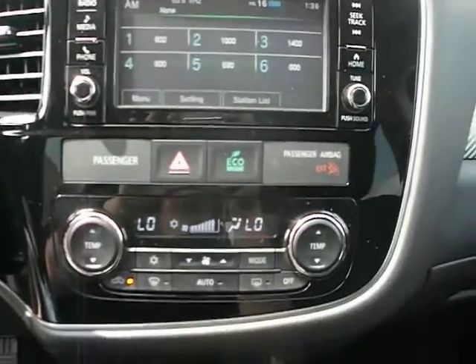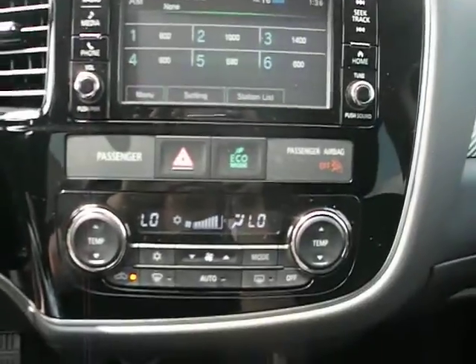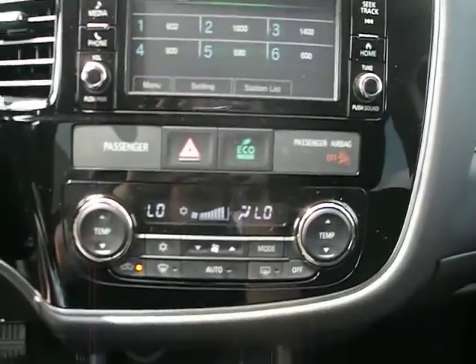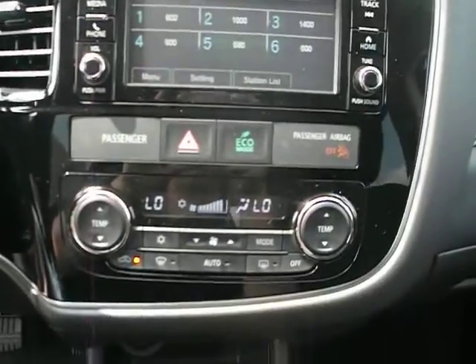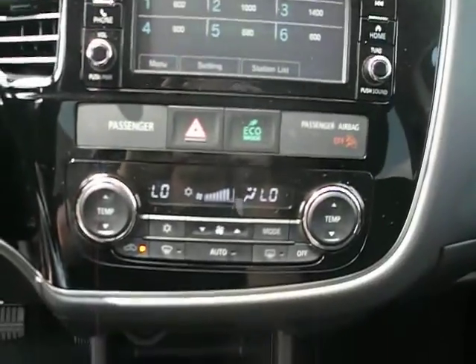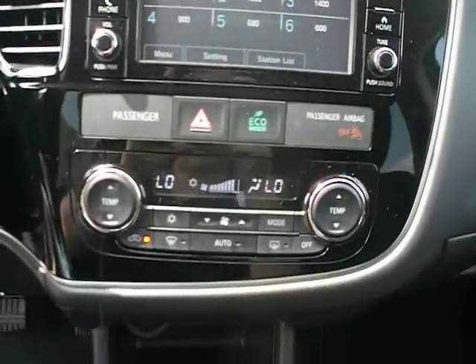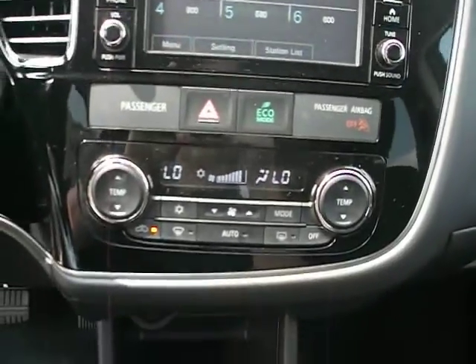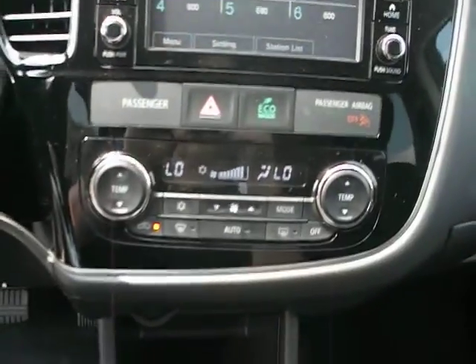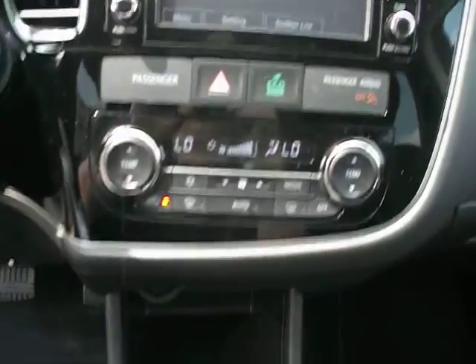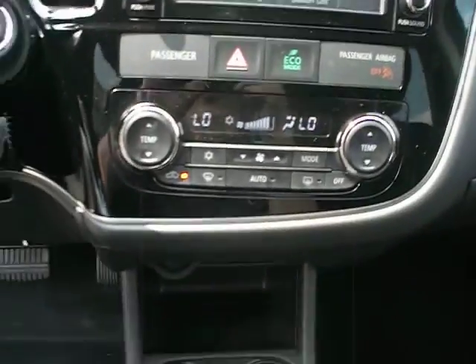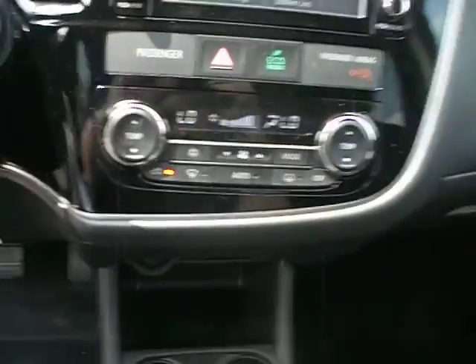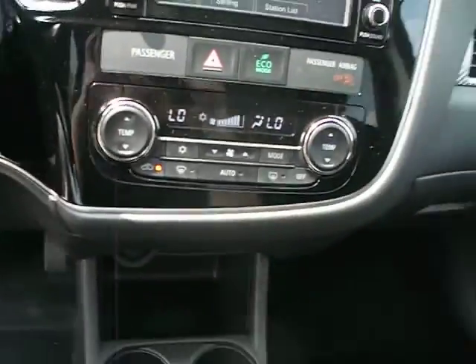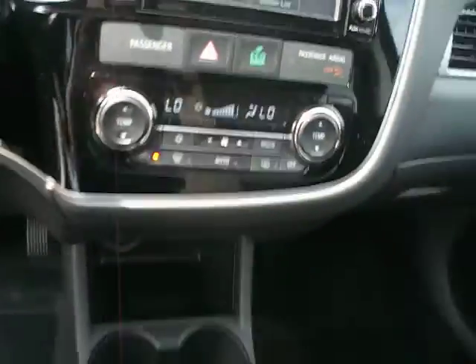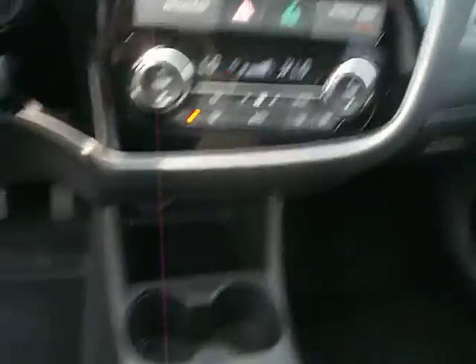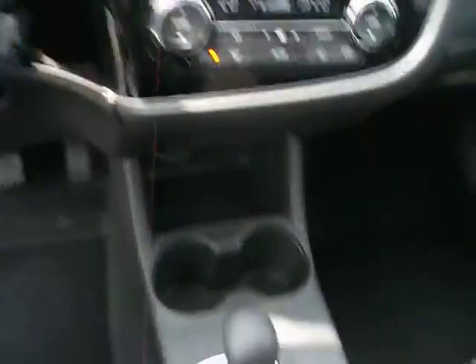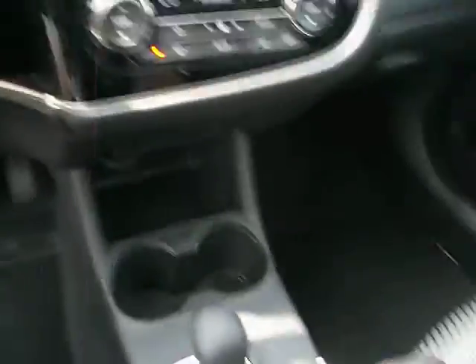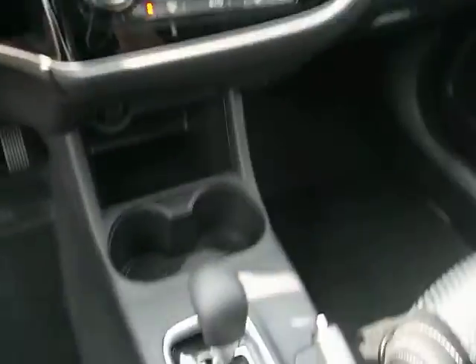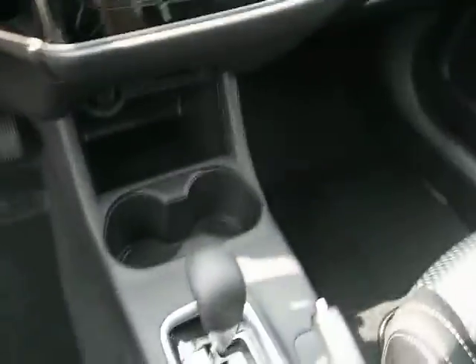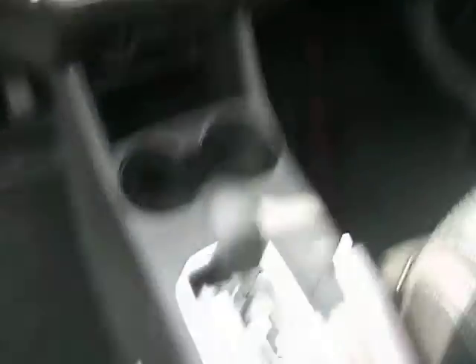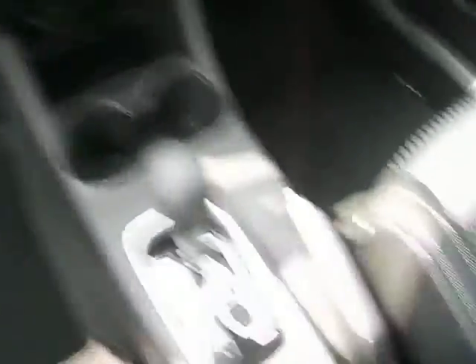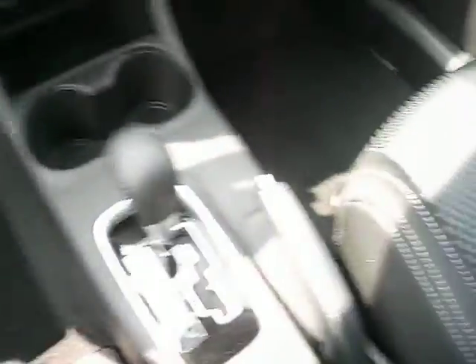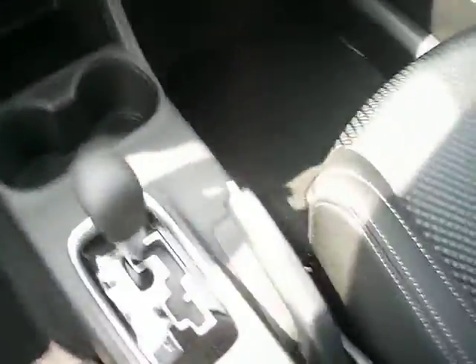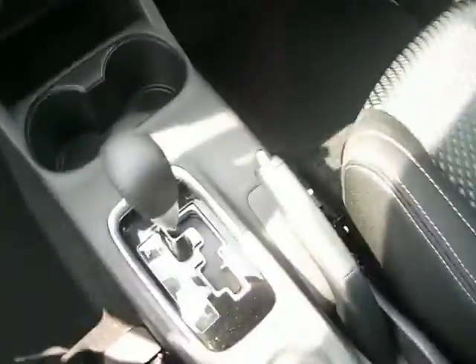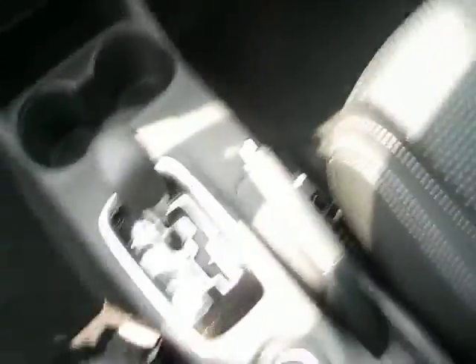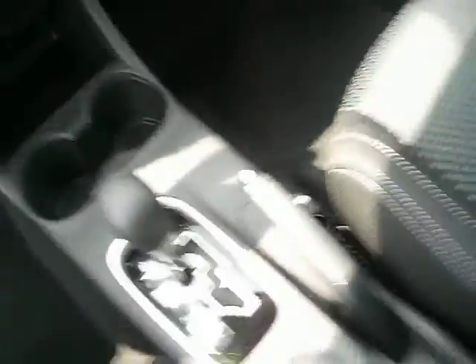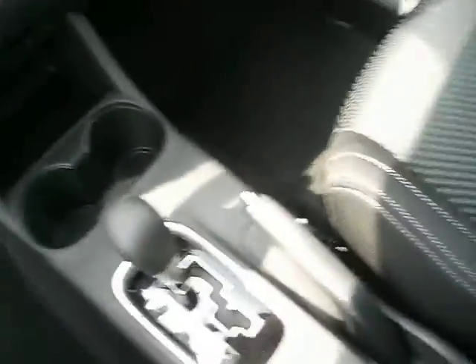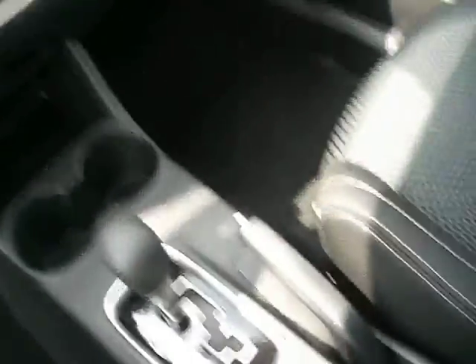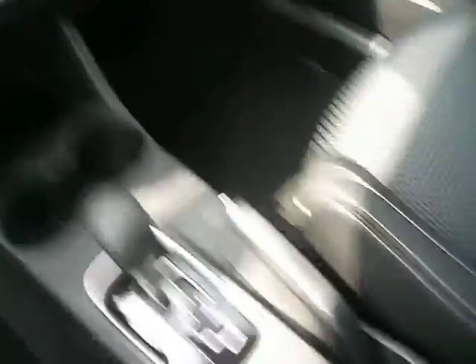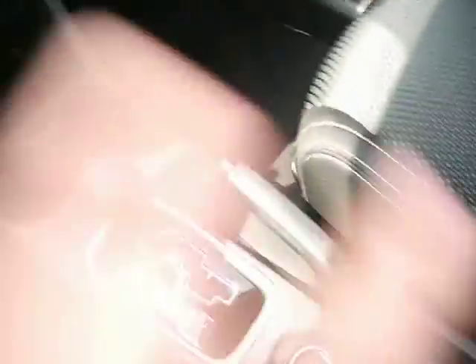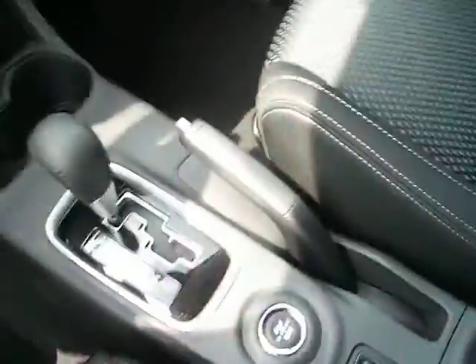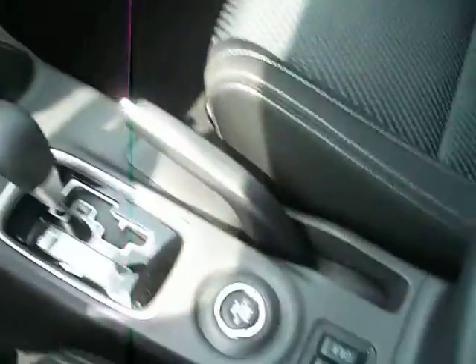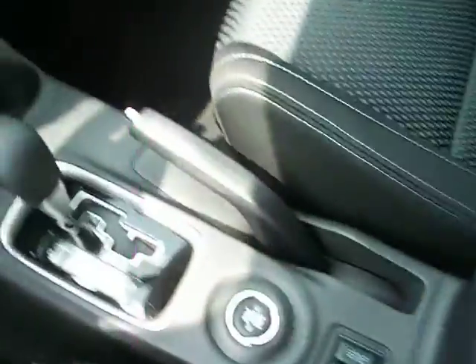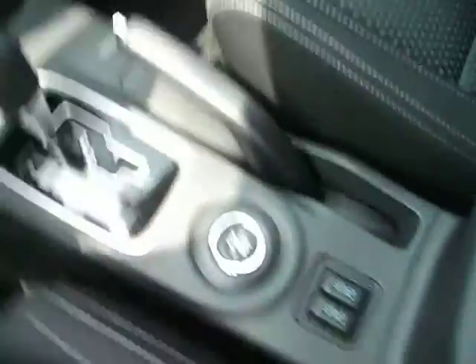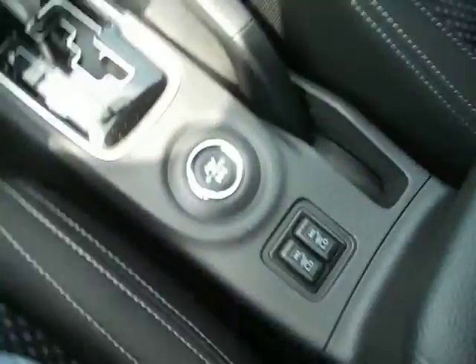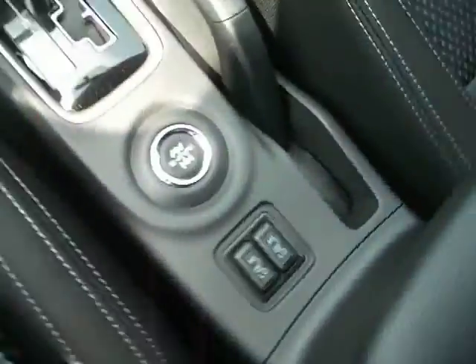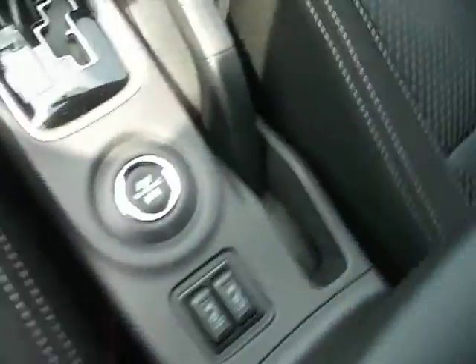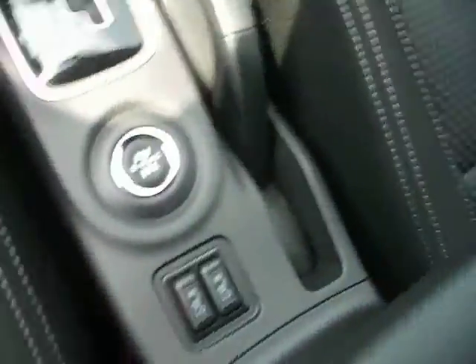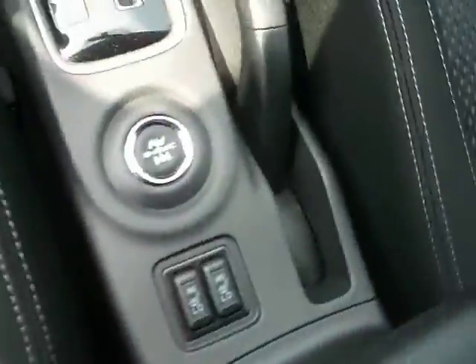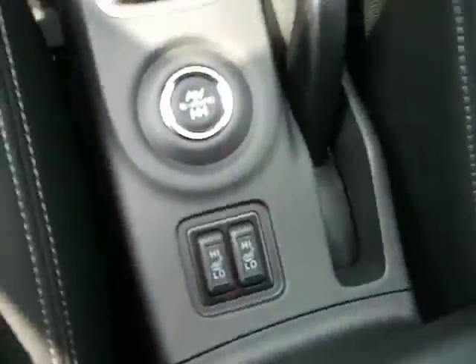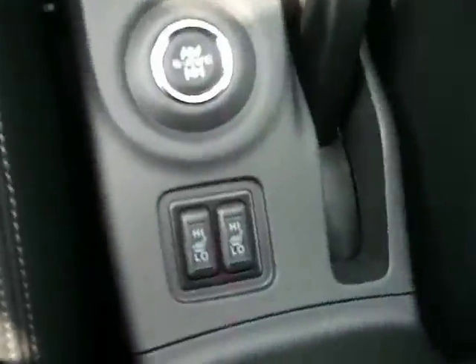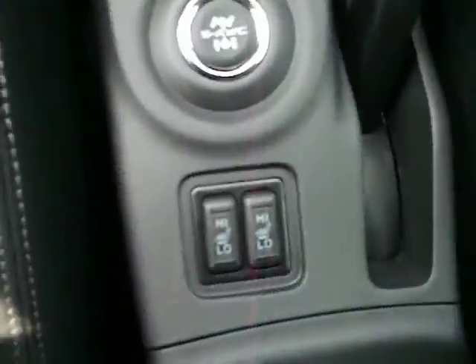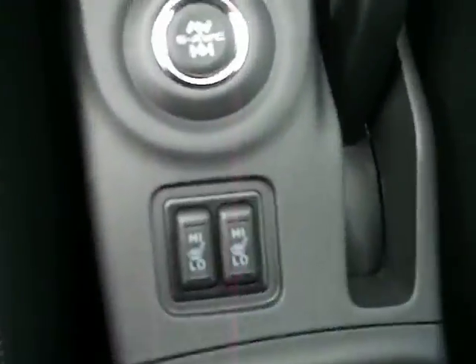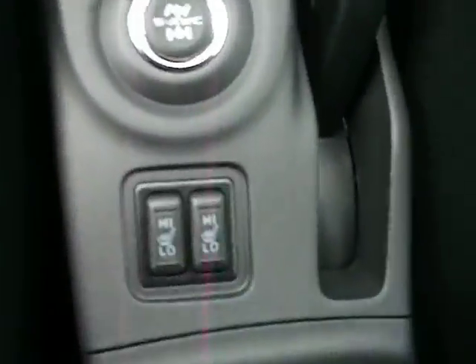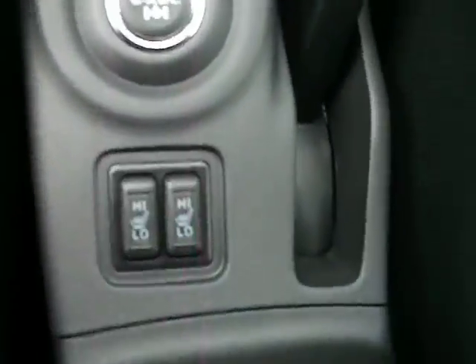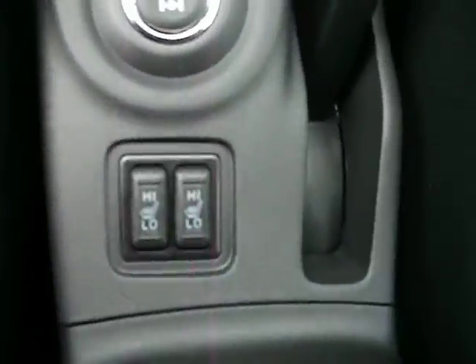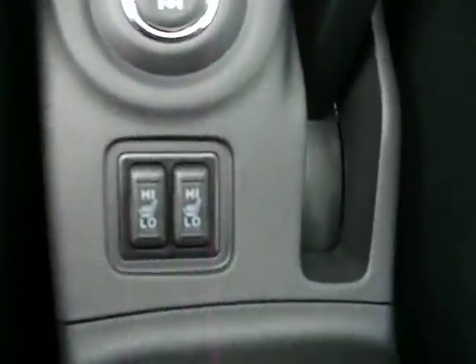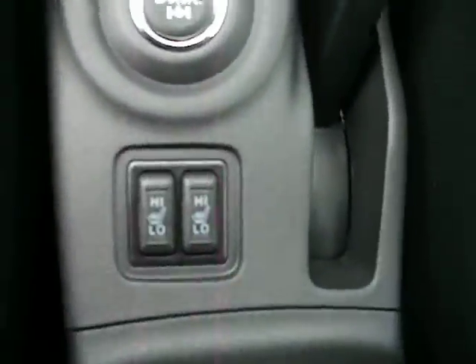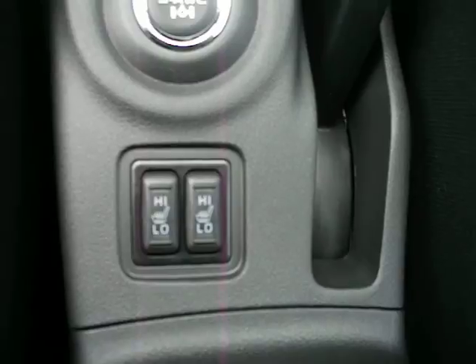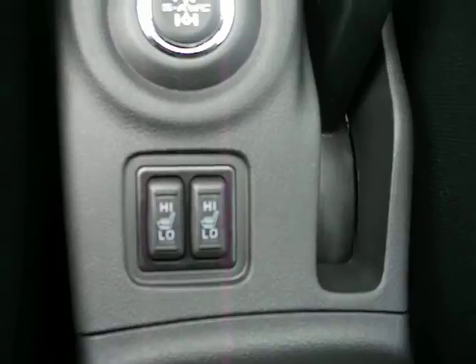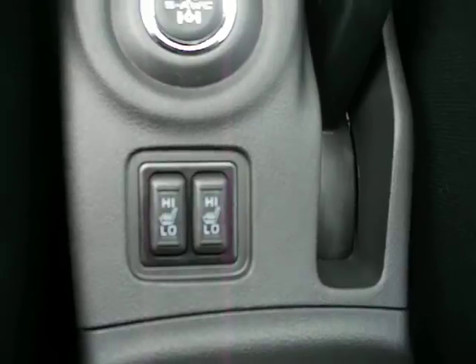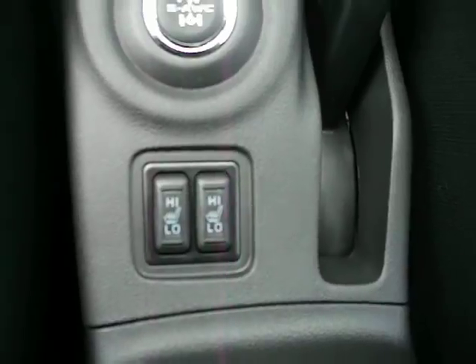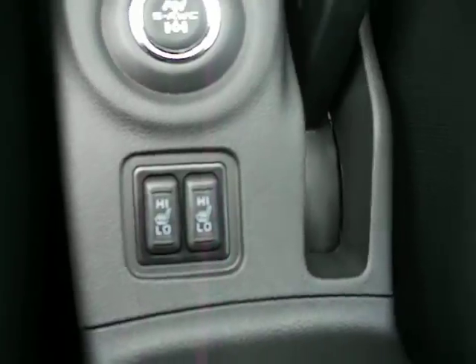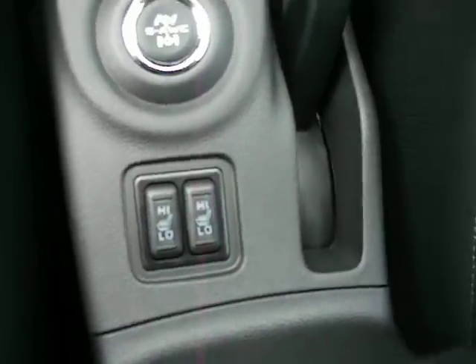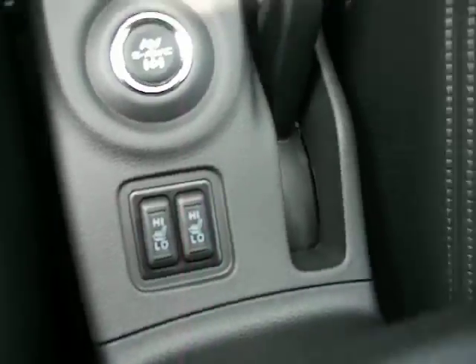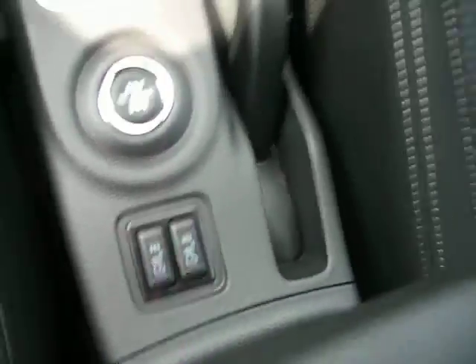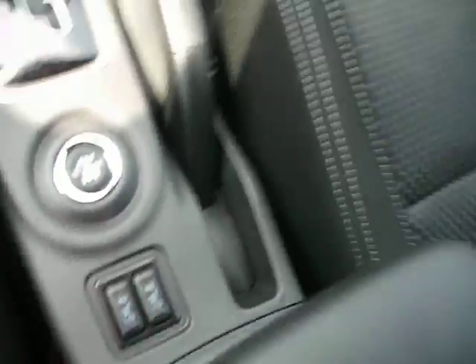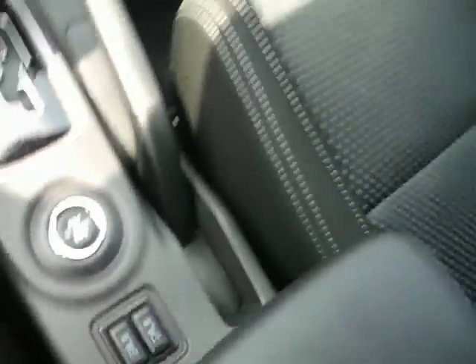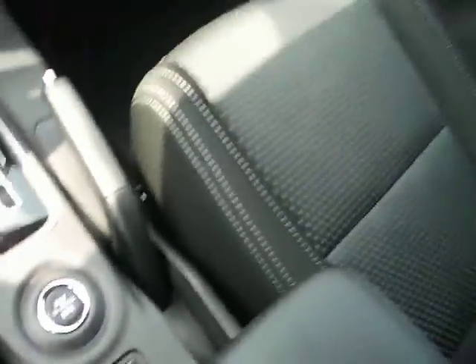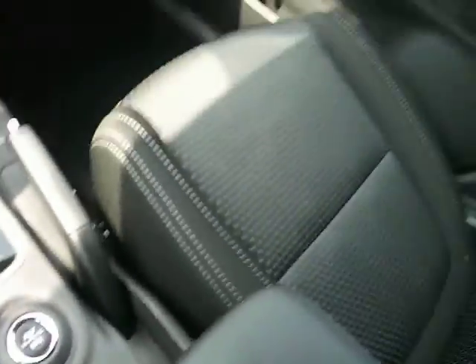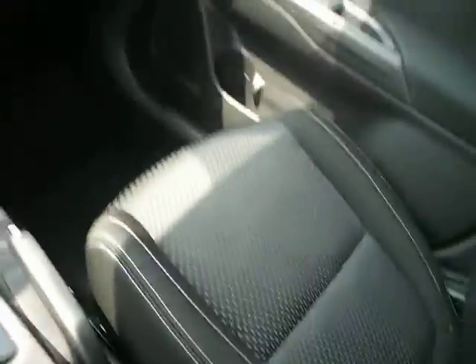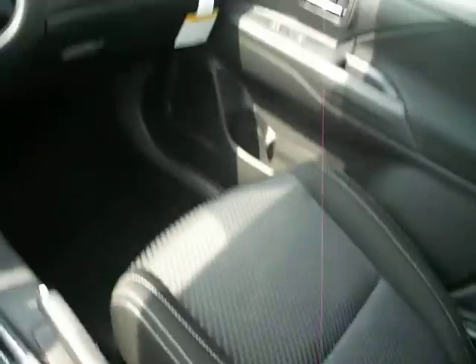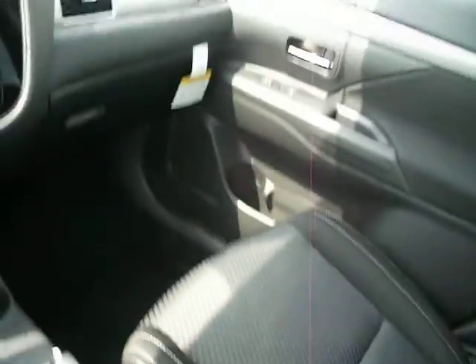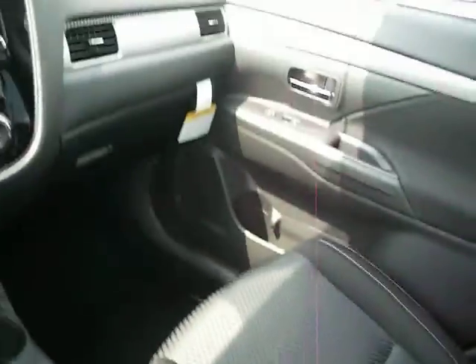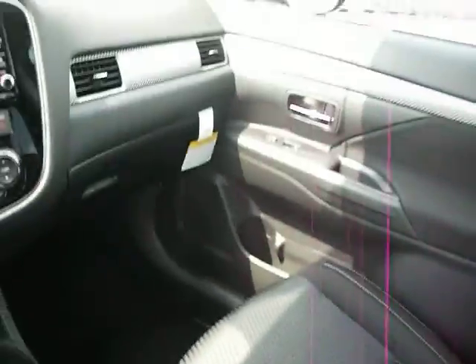Climate controls and heated cloth seats.